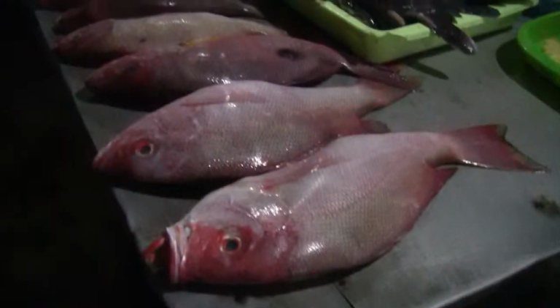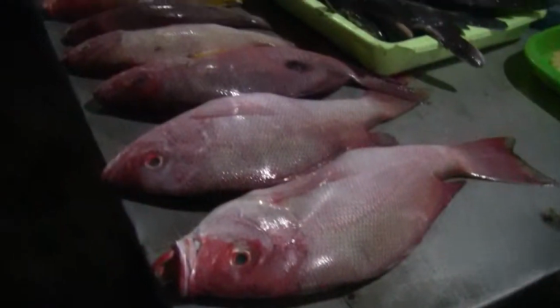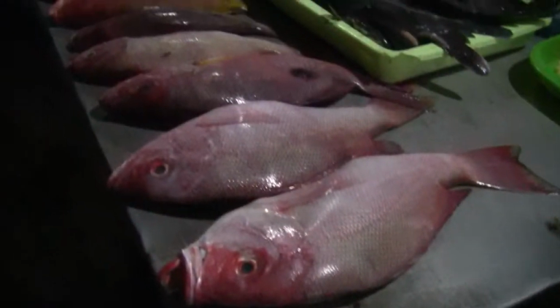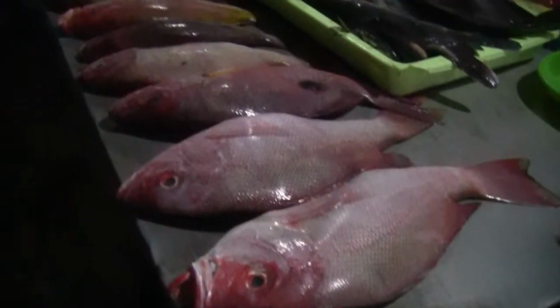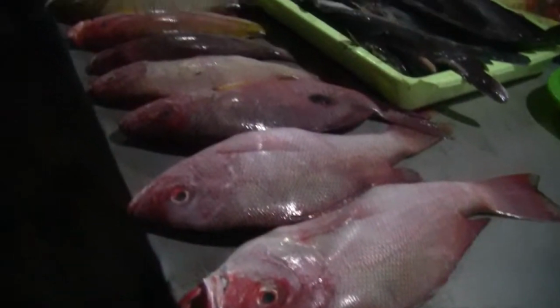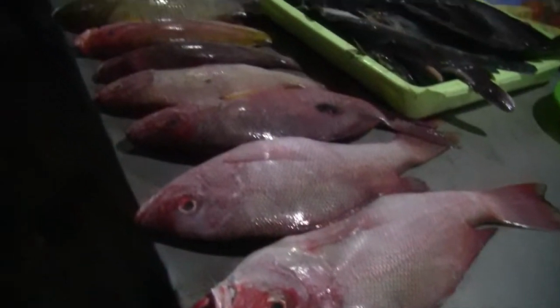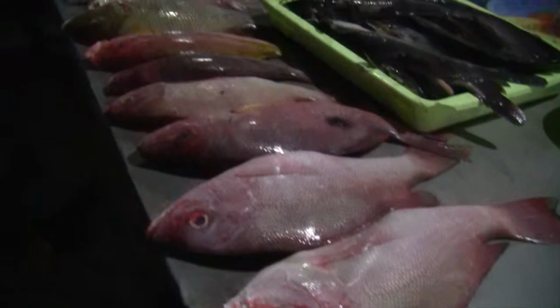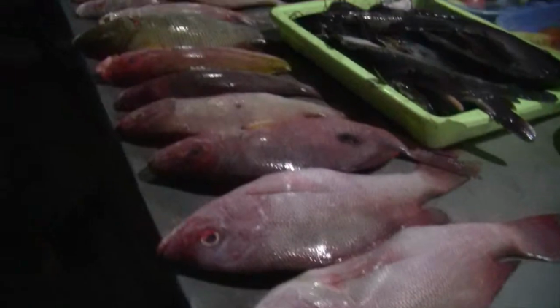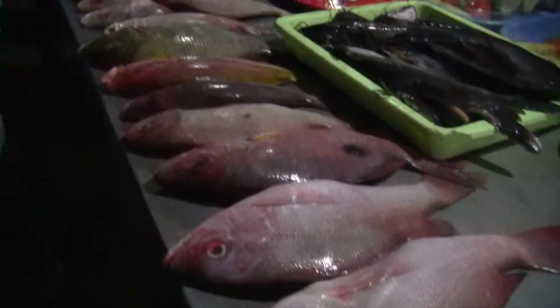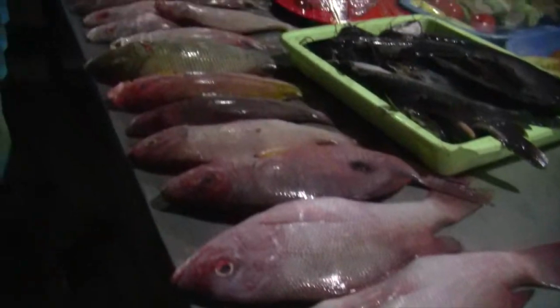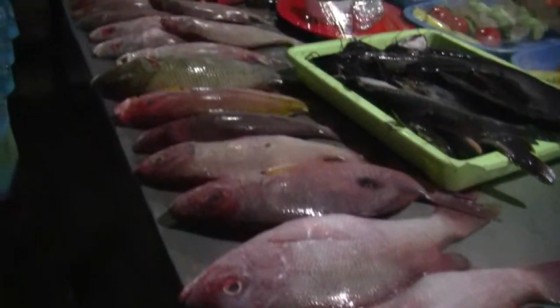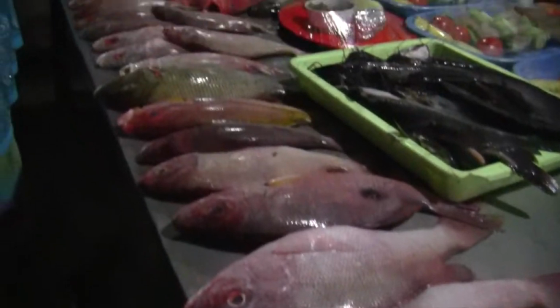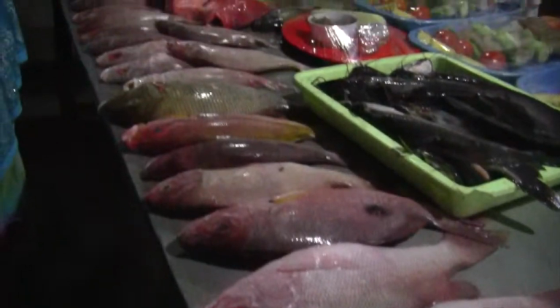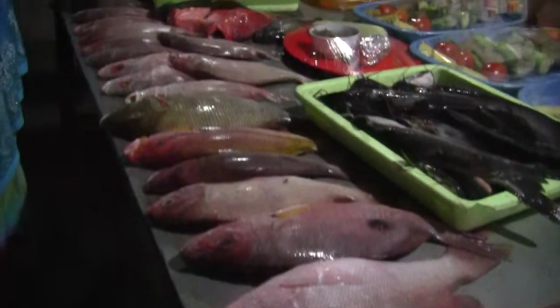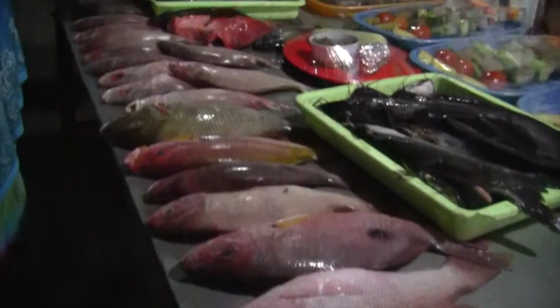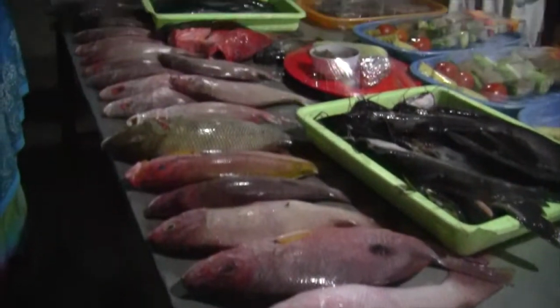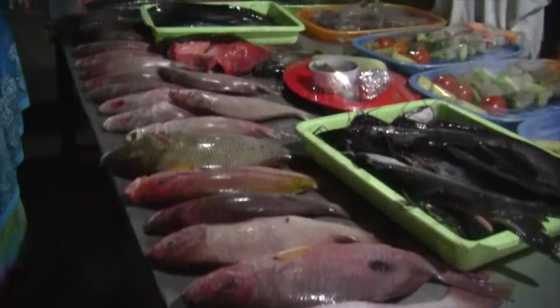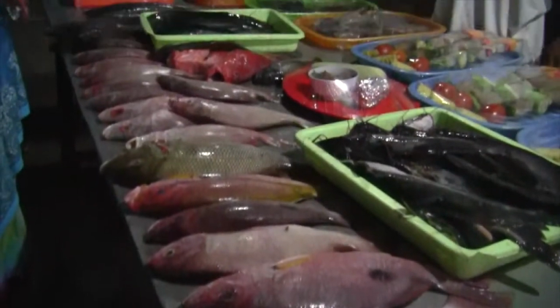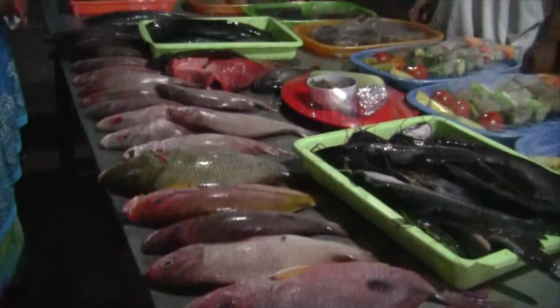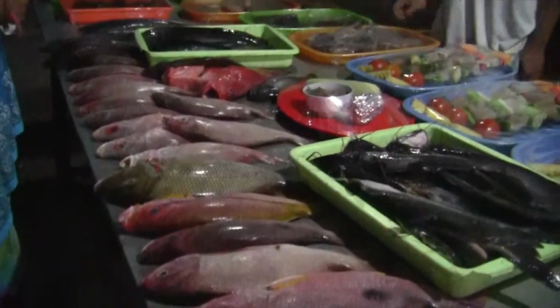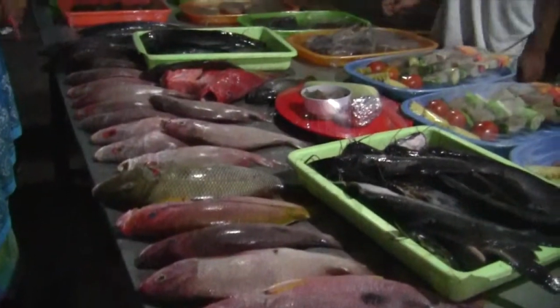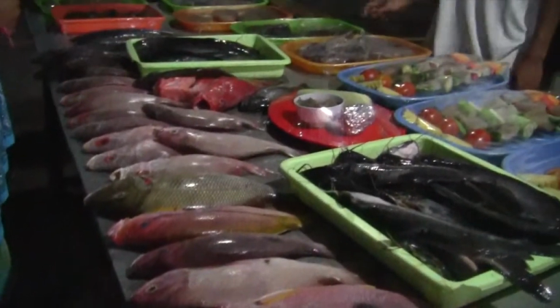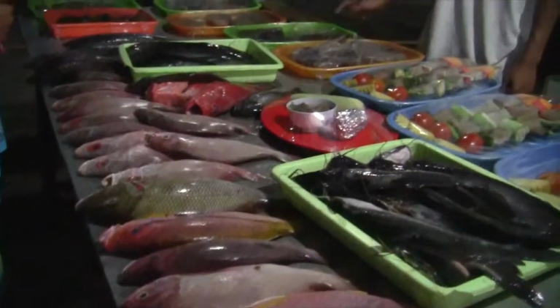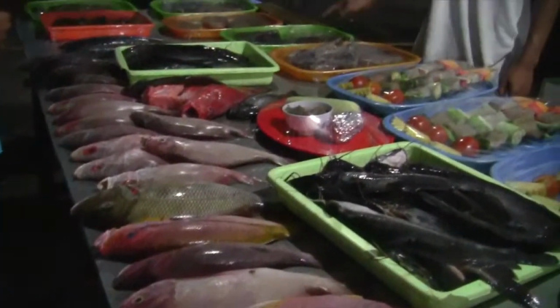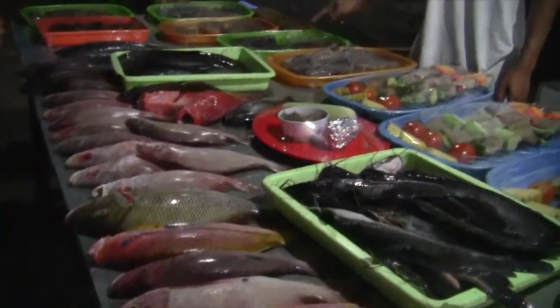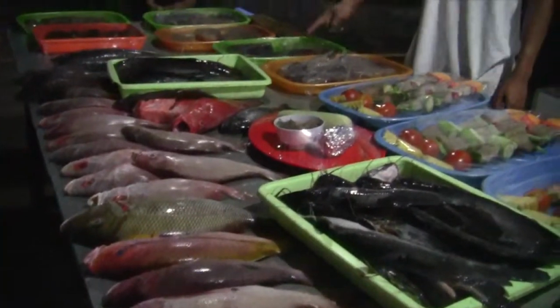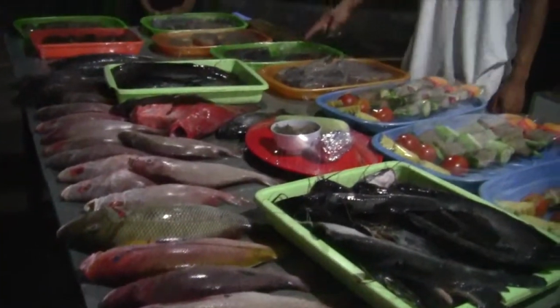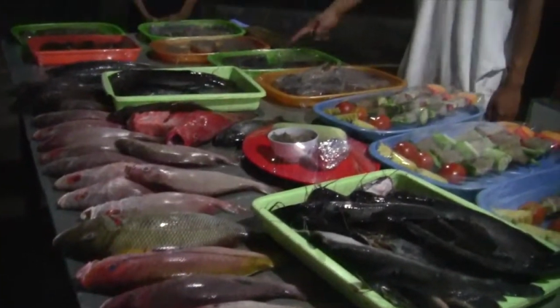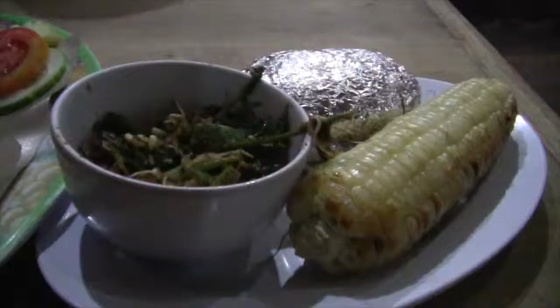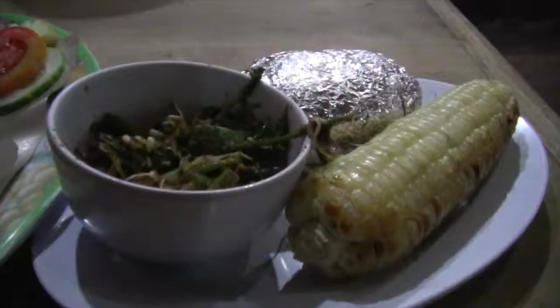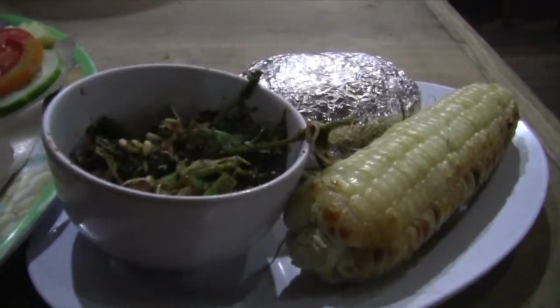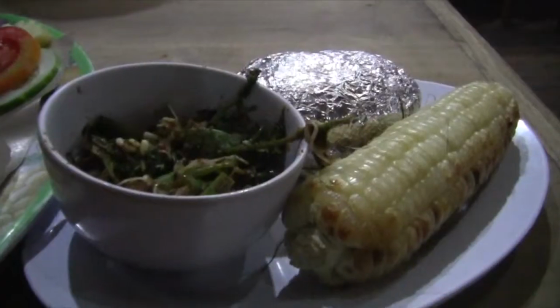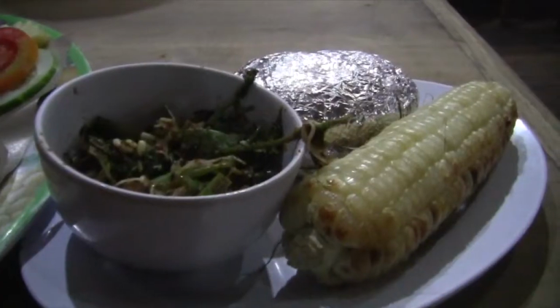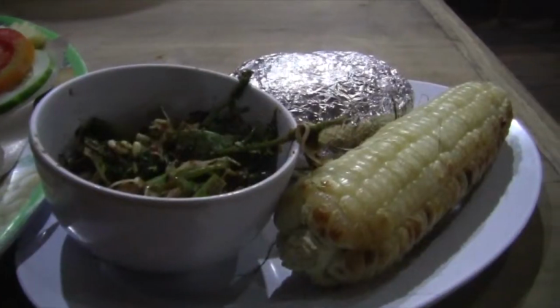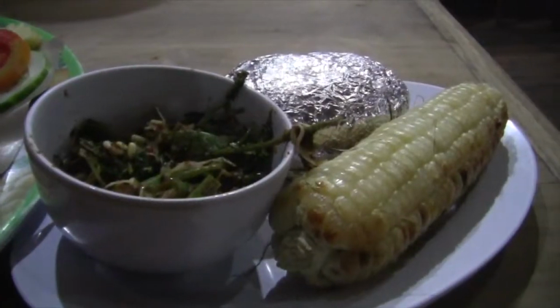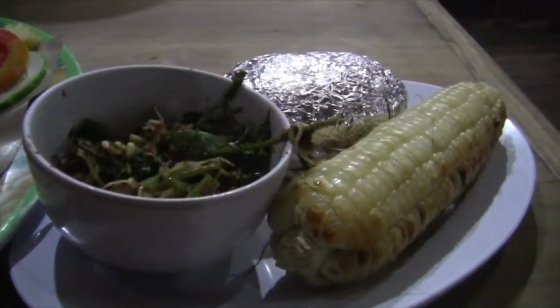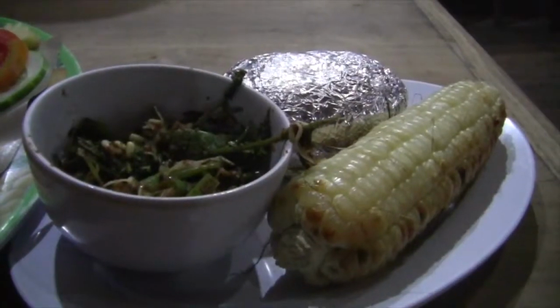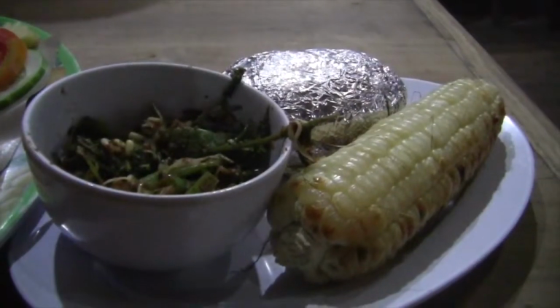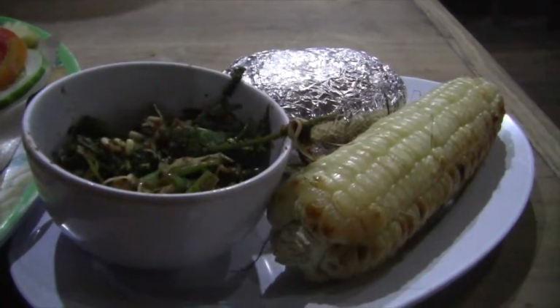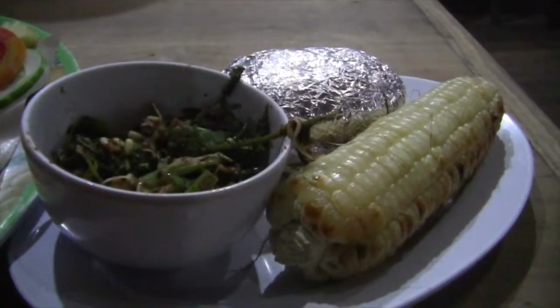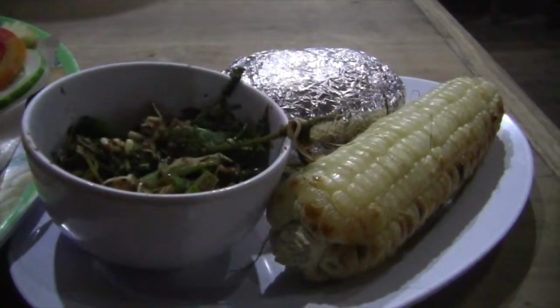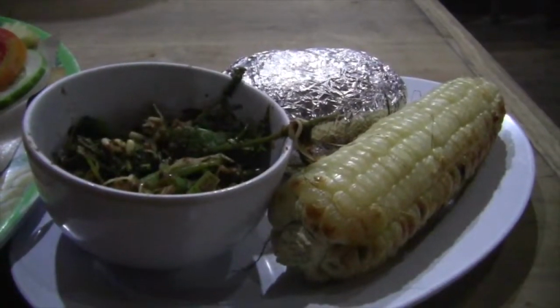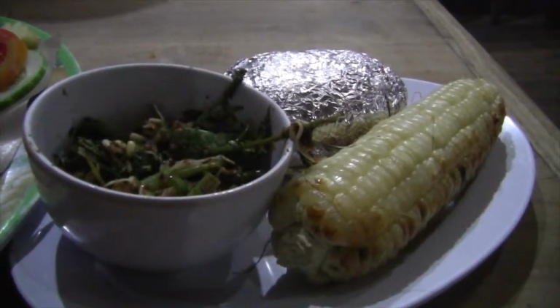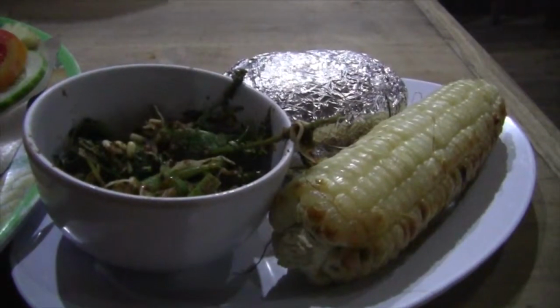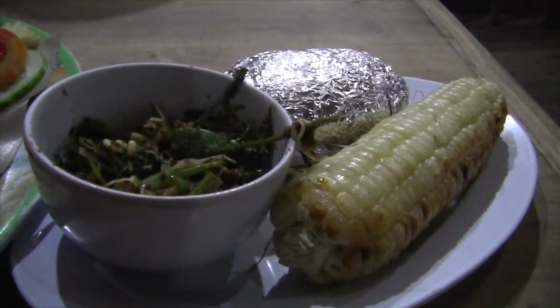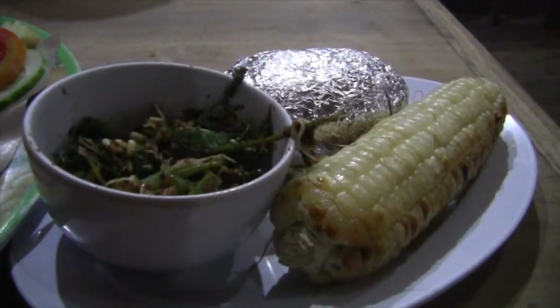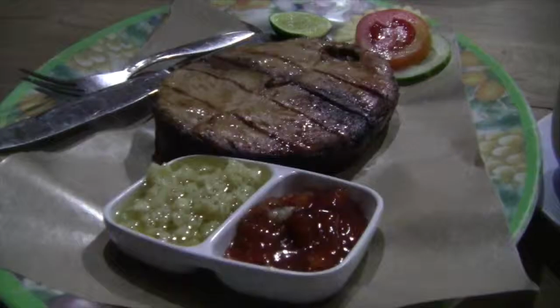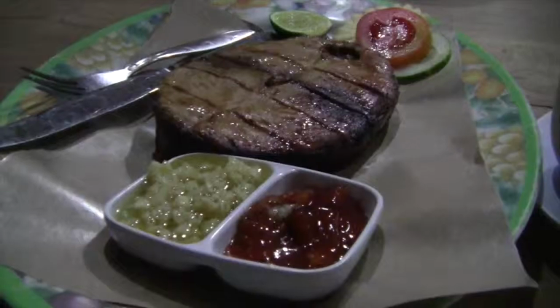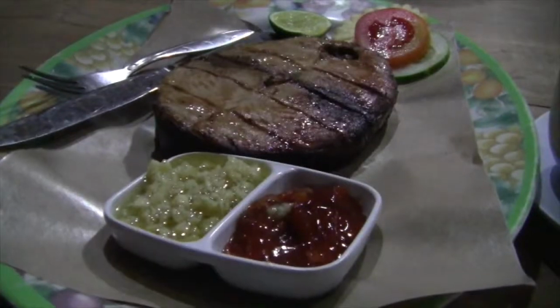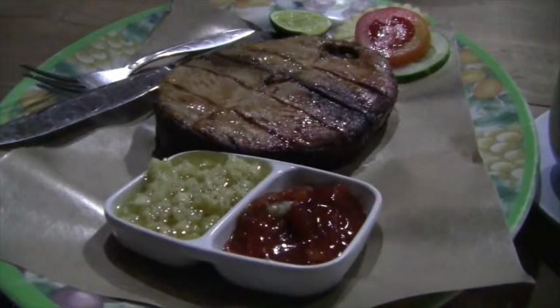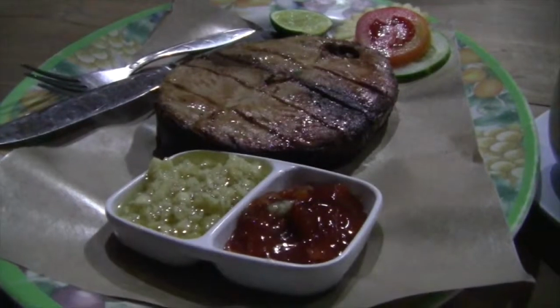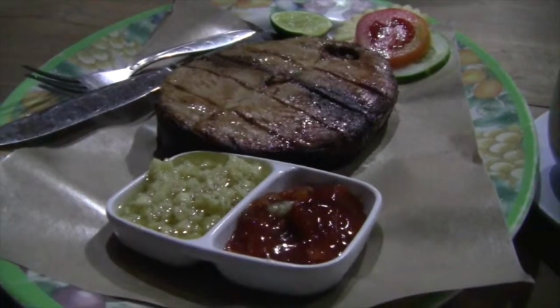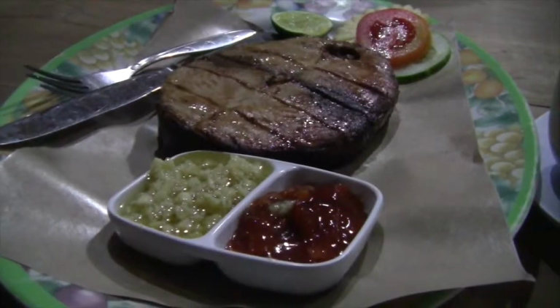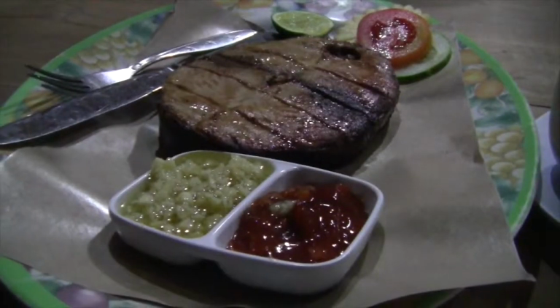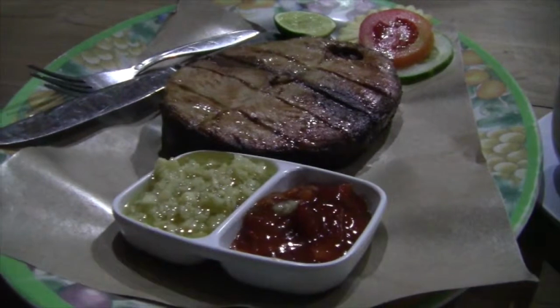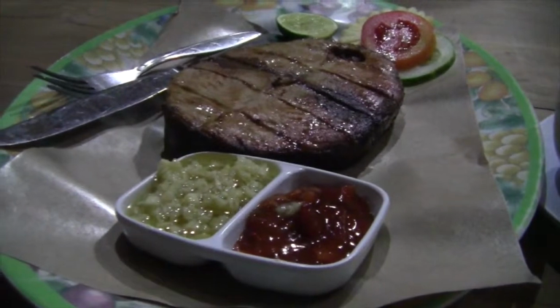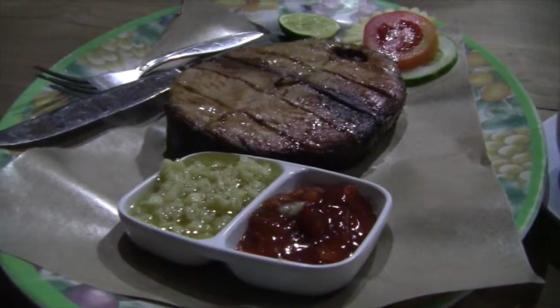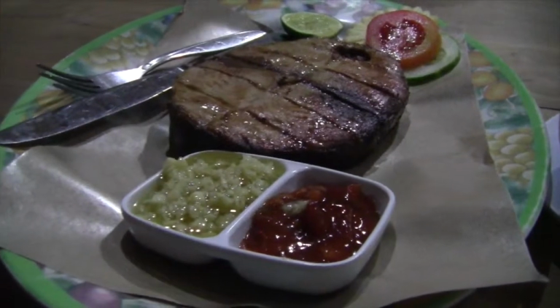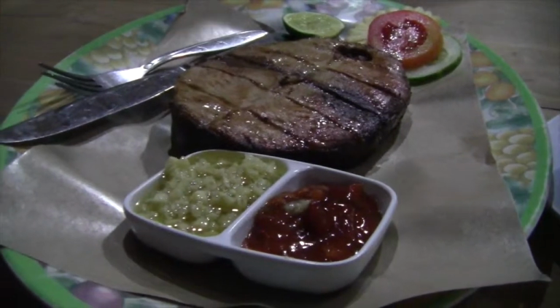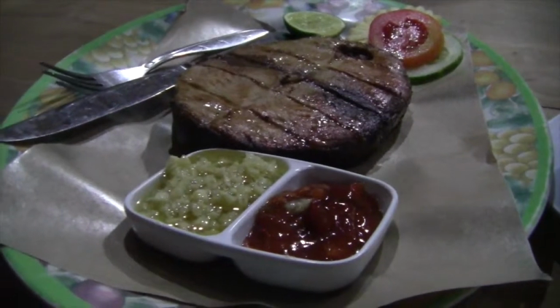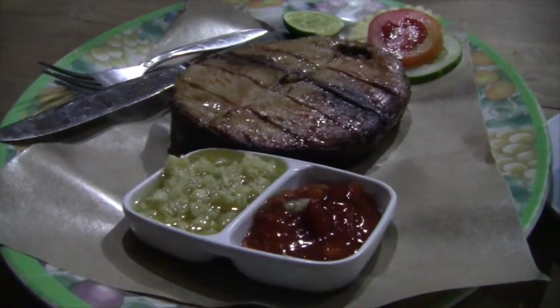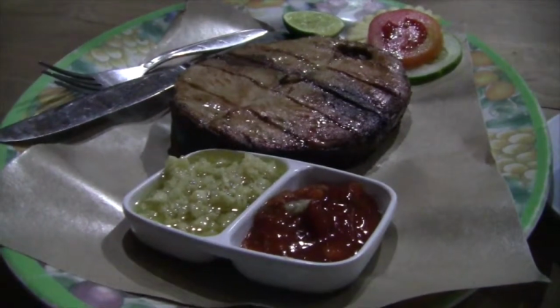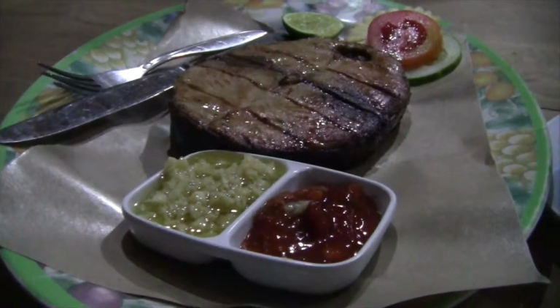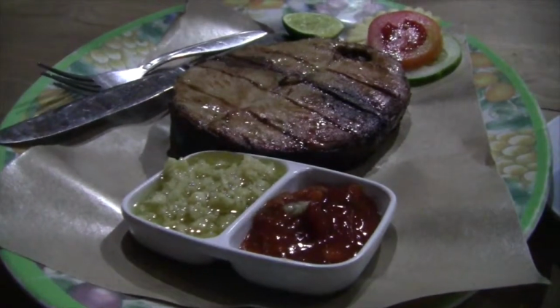In the evening, you can enjoy a delicious seafood barbecue on the beach. Choose your fish and have it grilled up with some veggies.